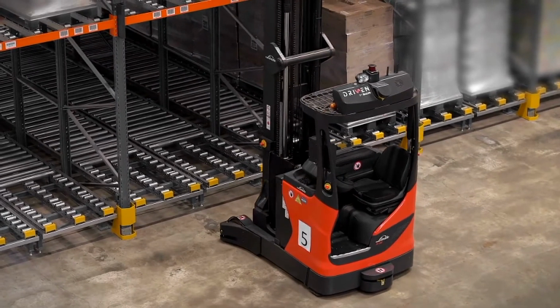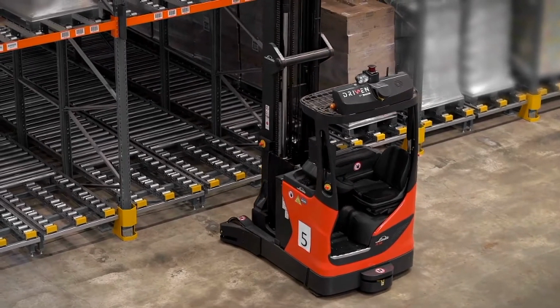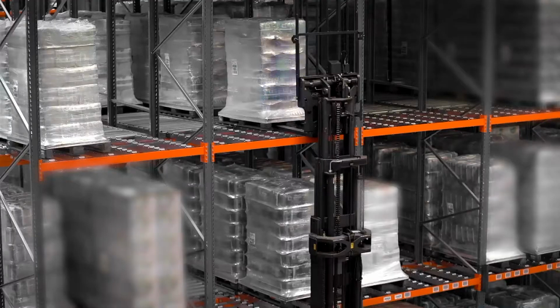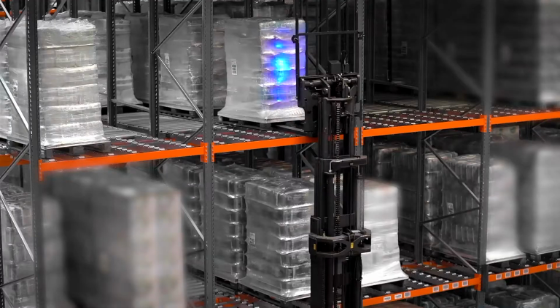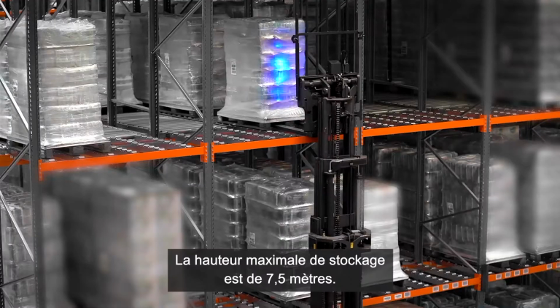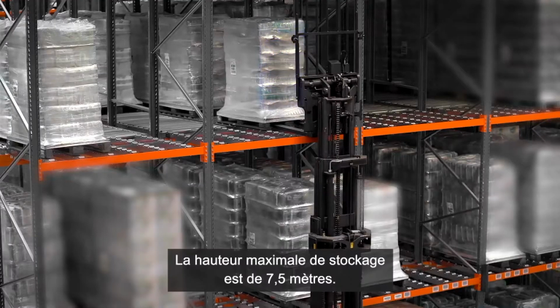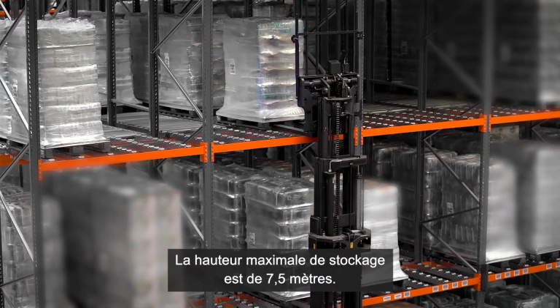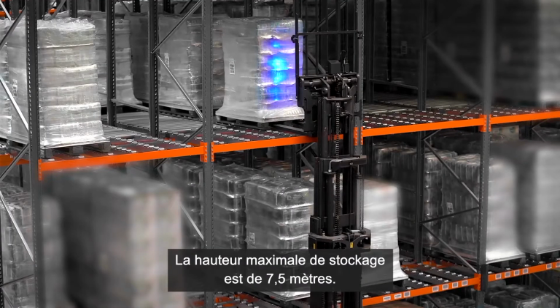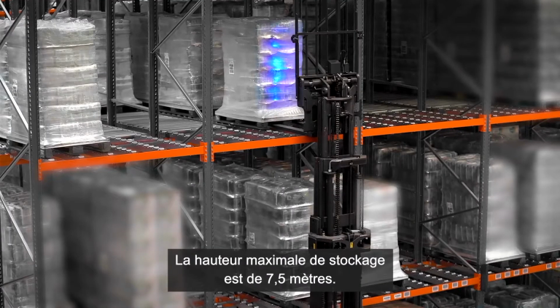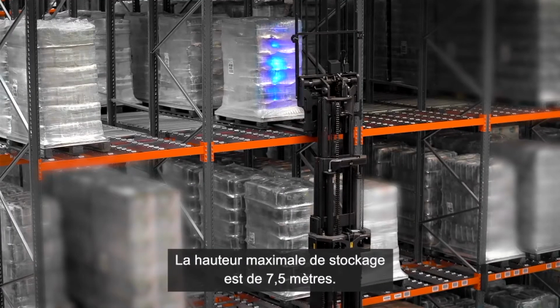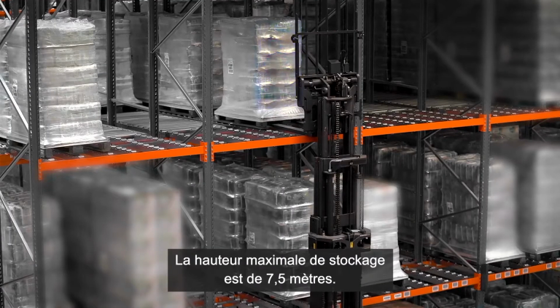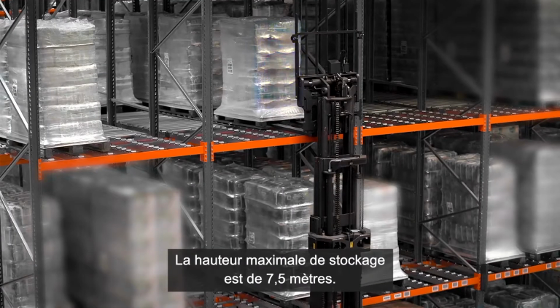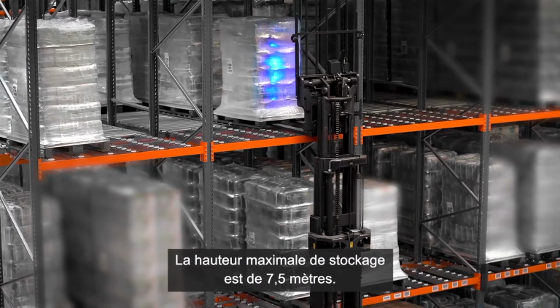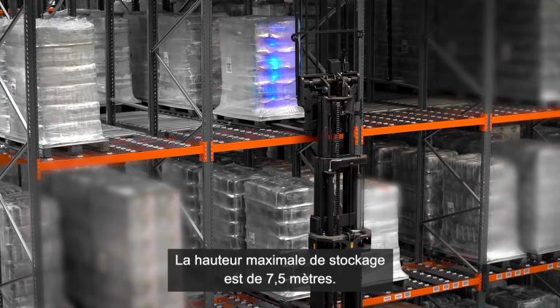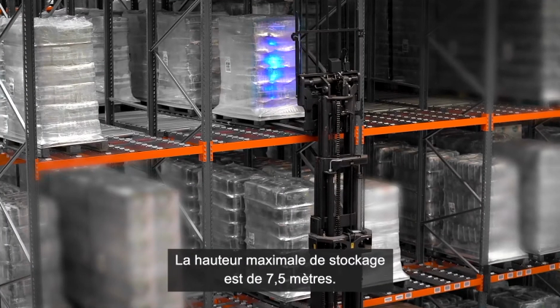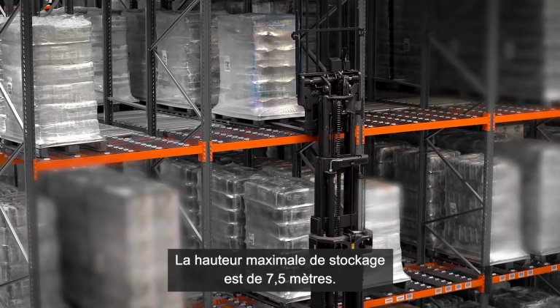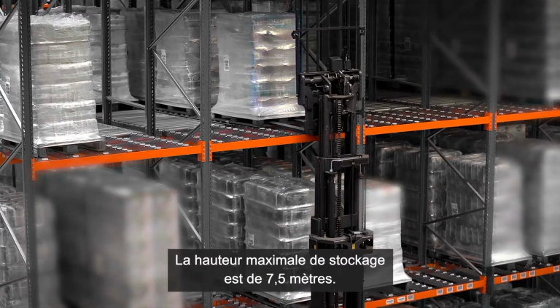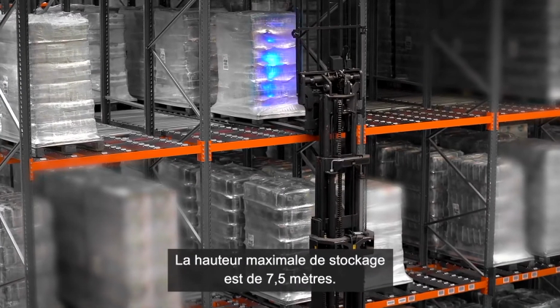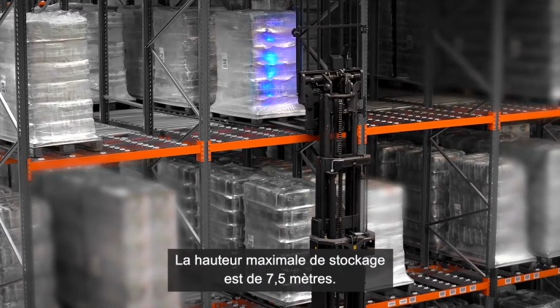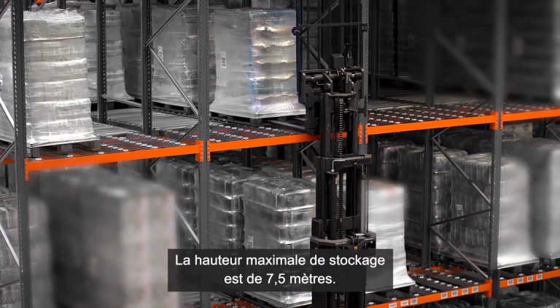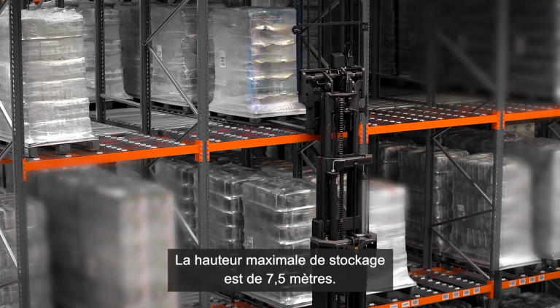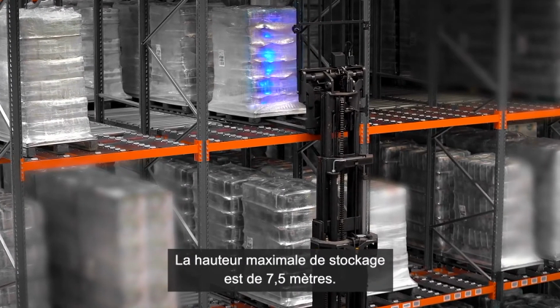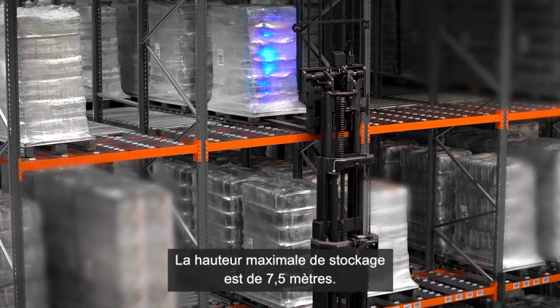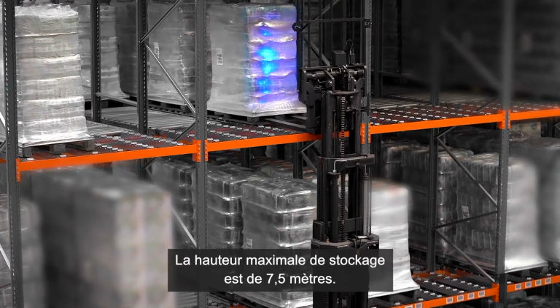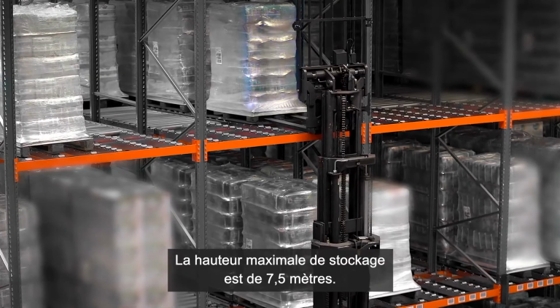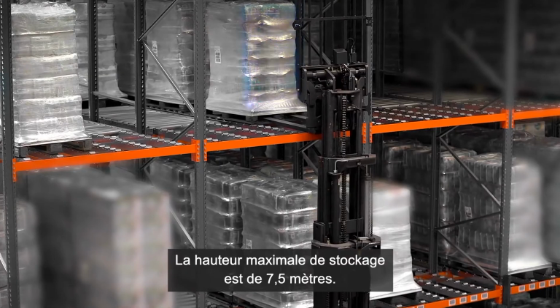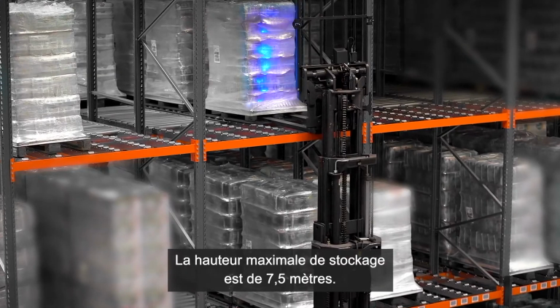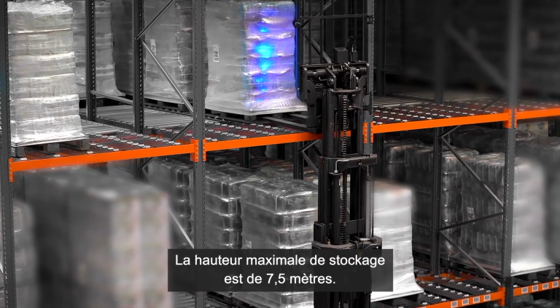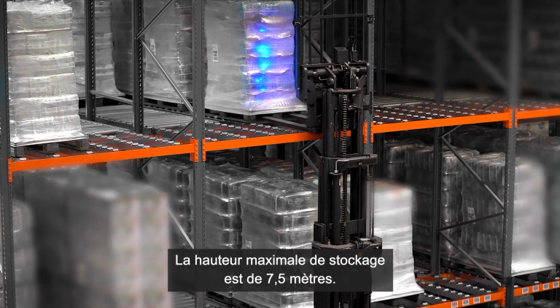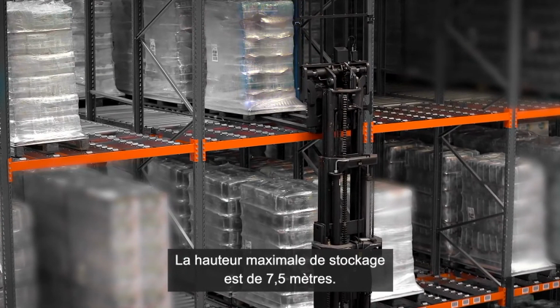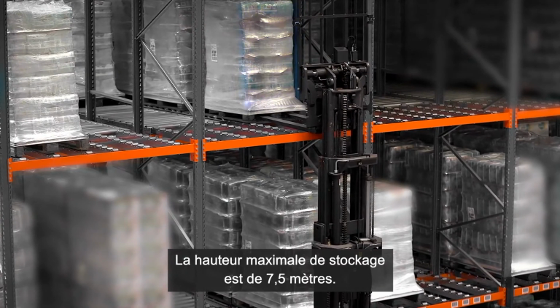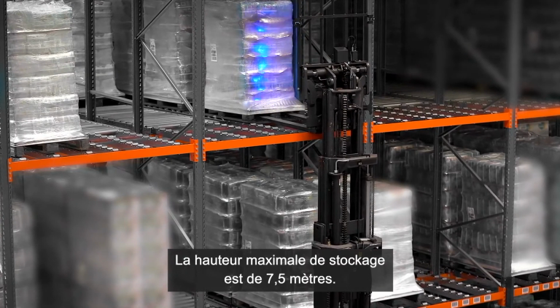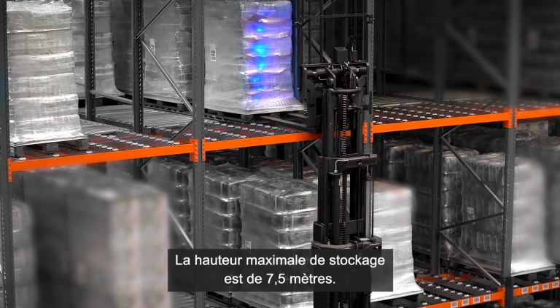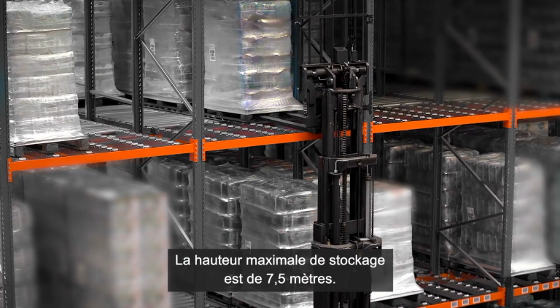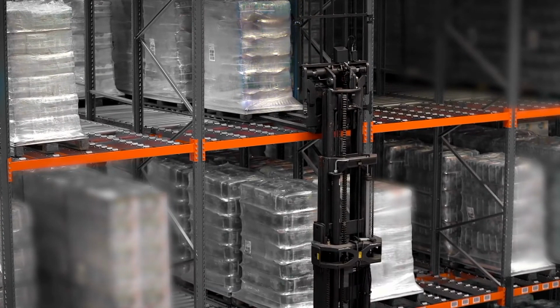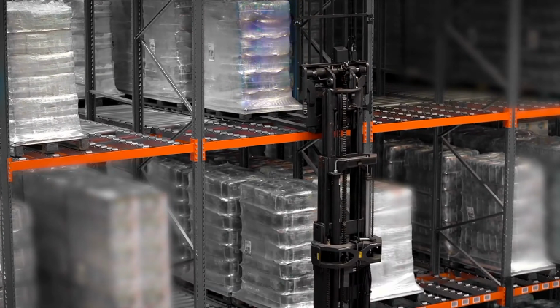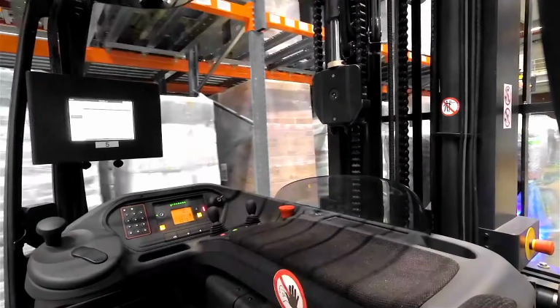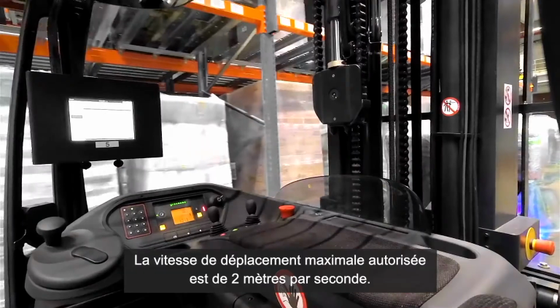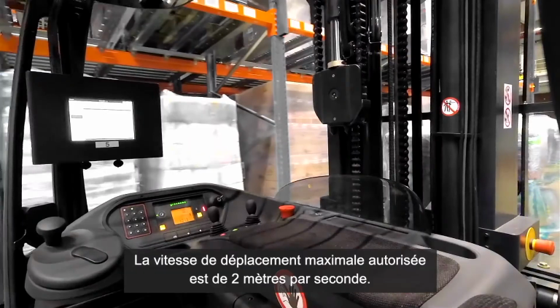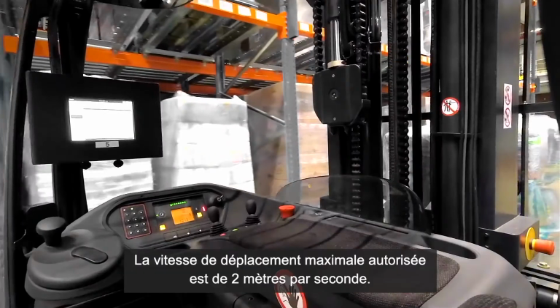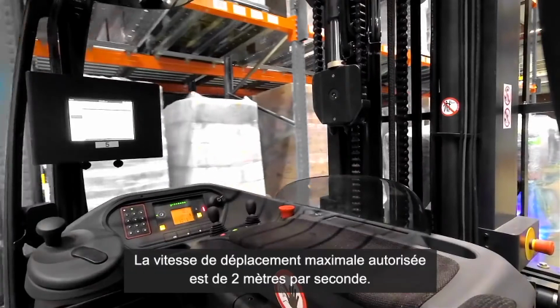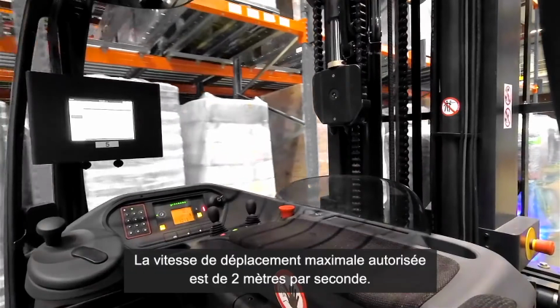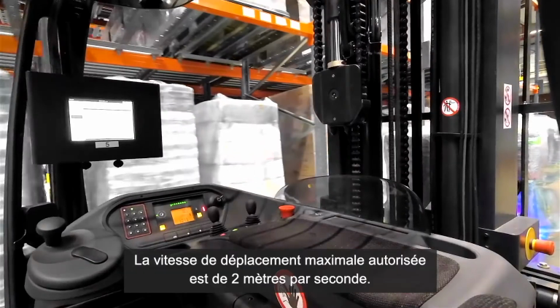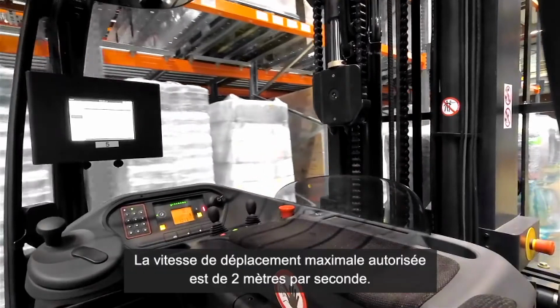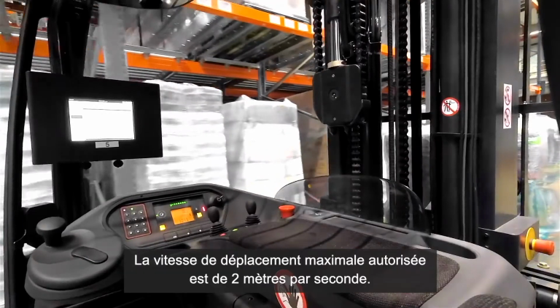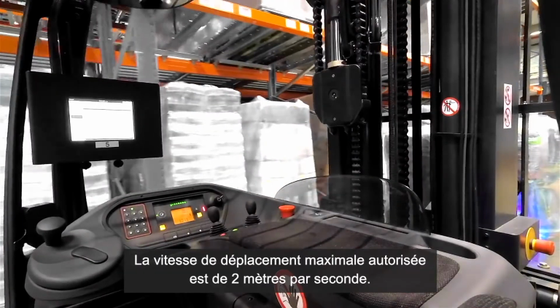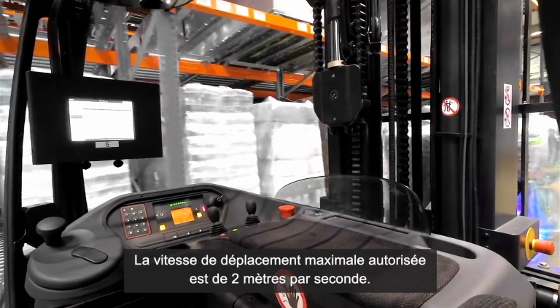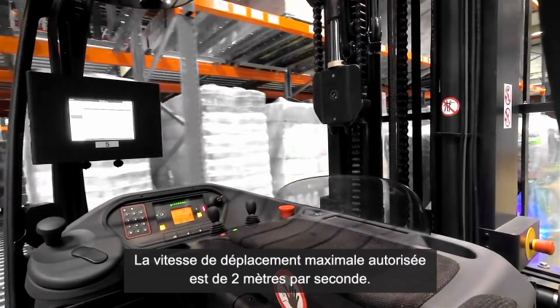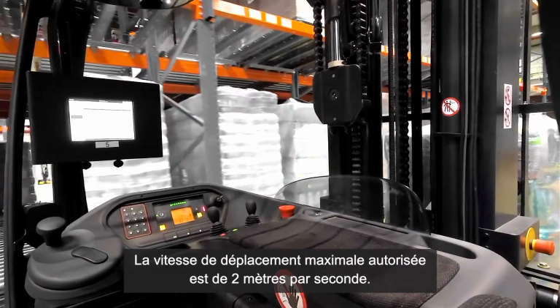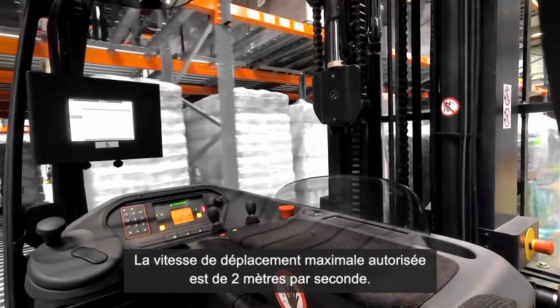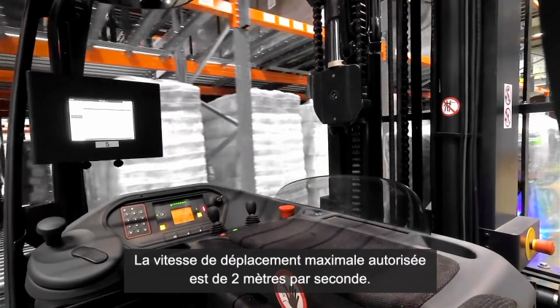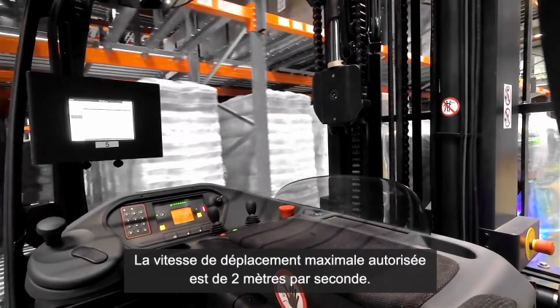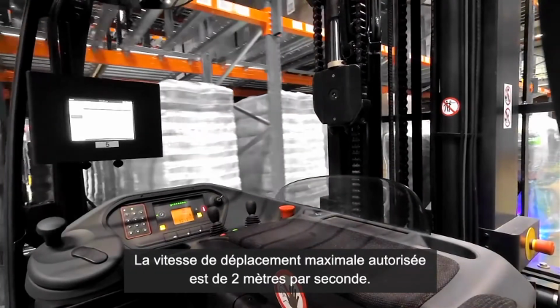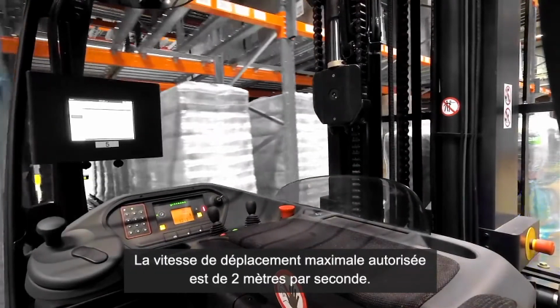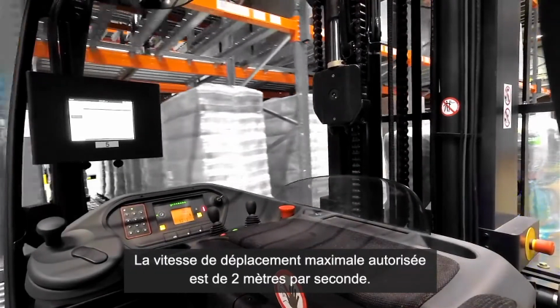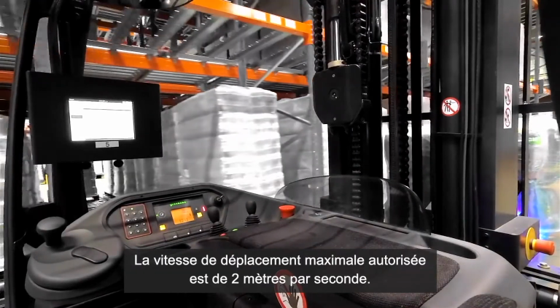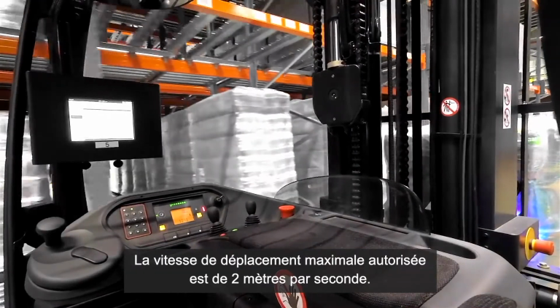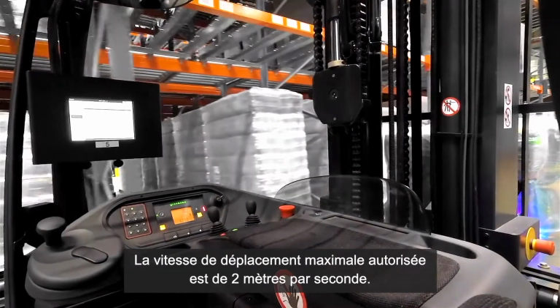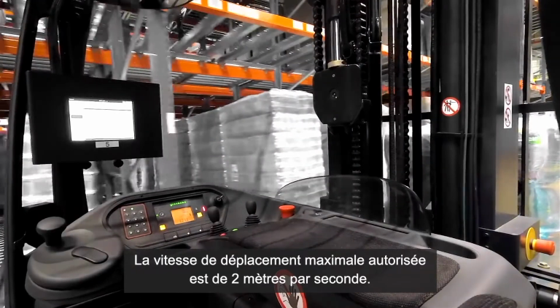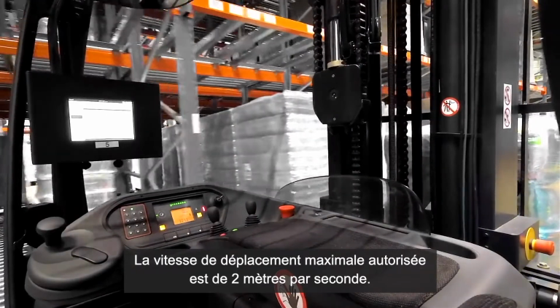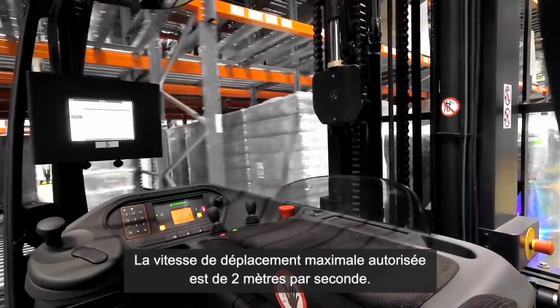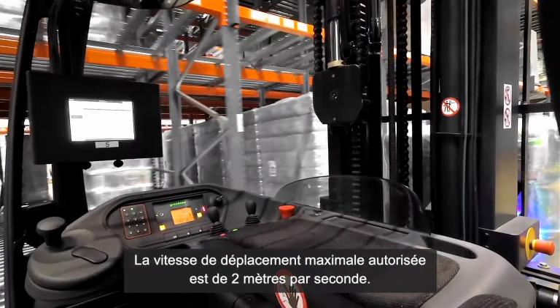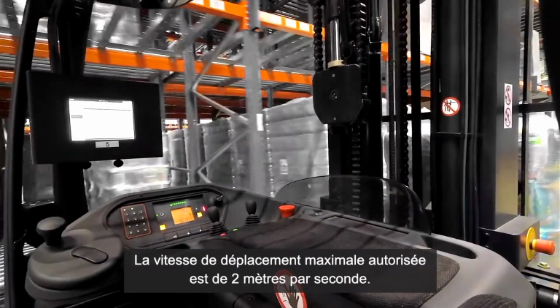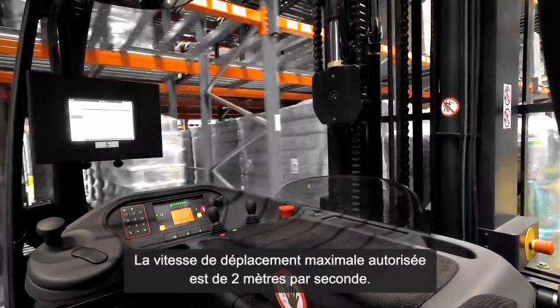The maximum height to store at is up to 7.5 meters. The maximum travel speed allowed is 2 meters per second.